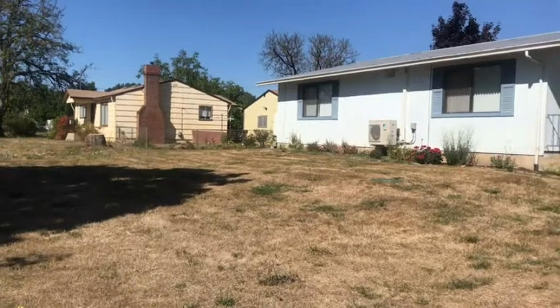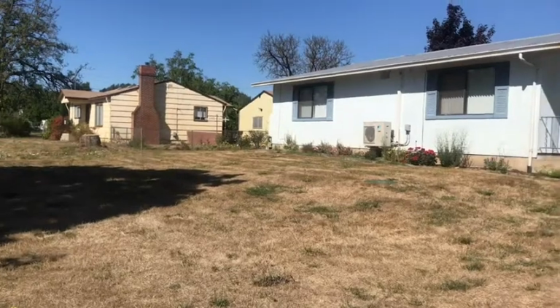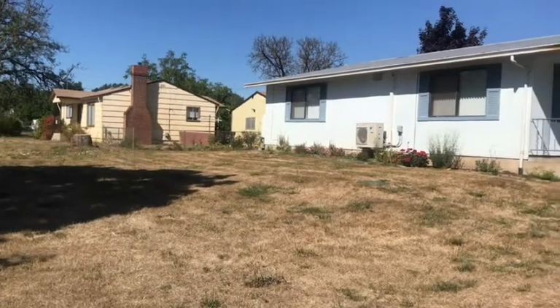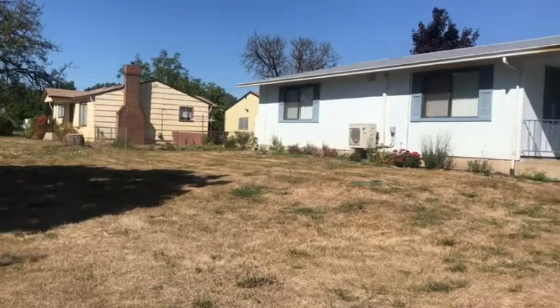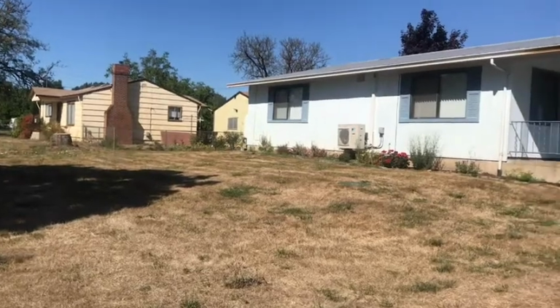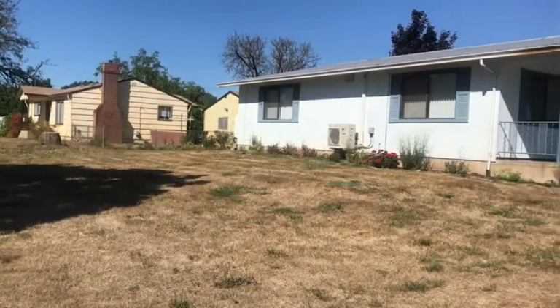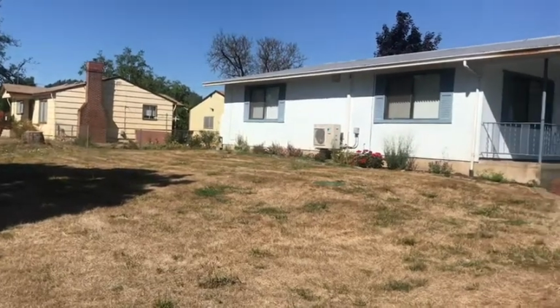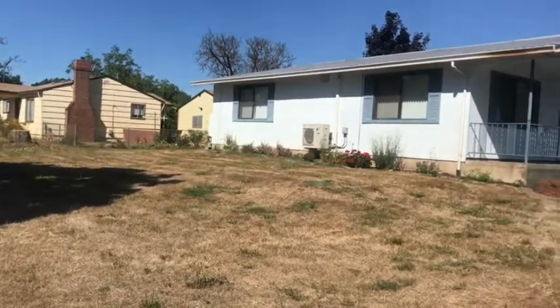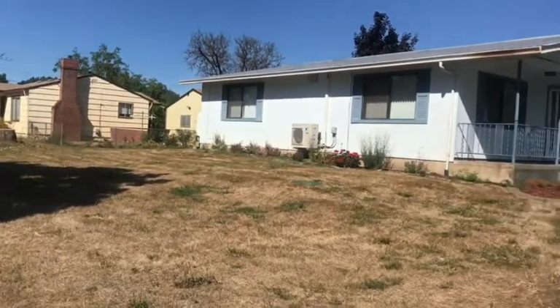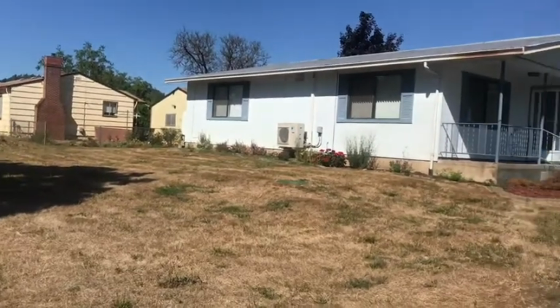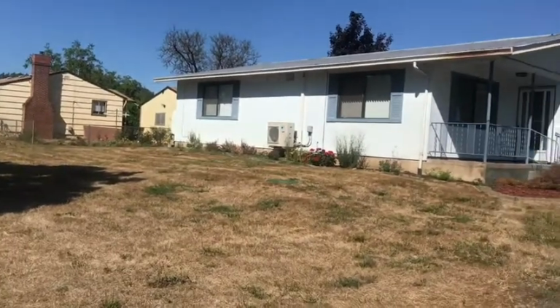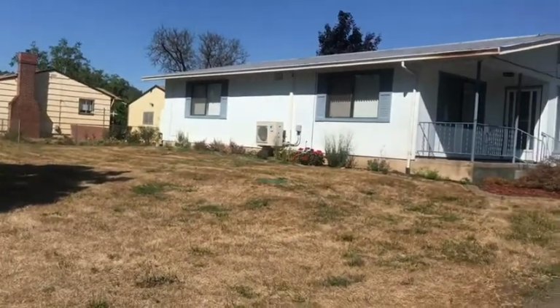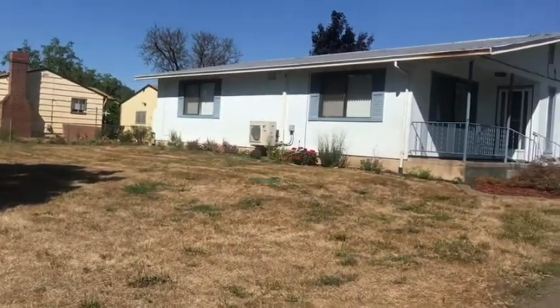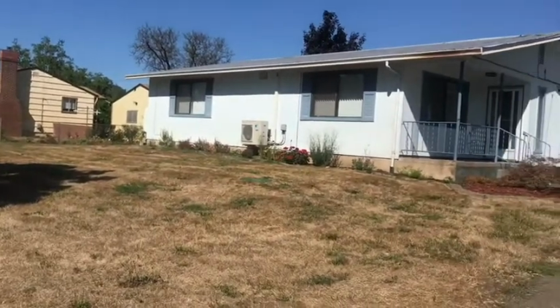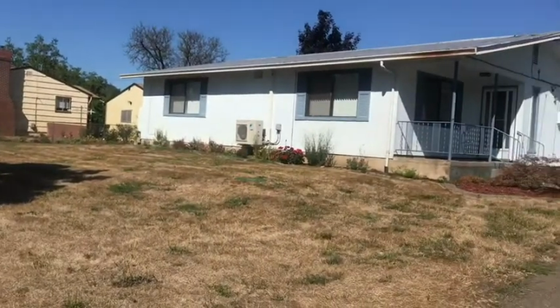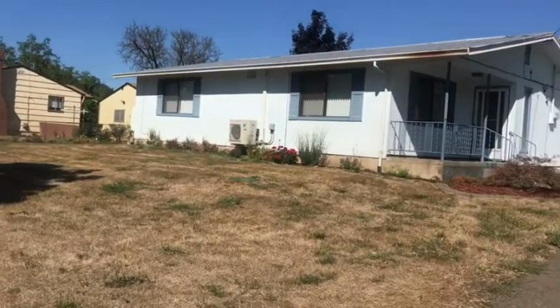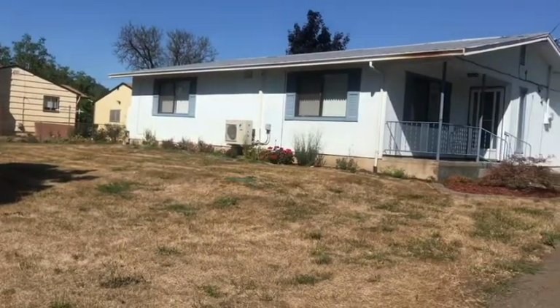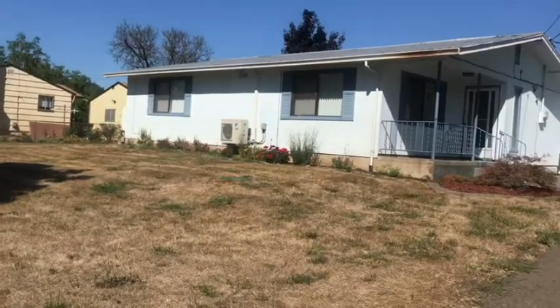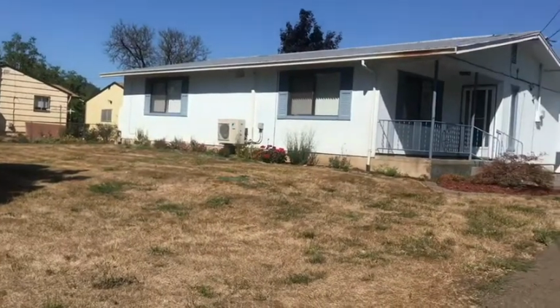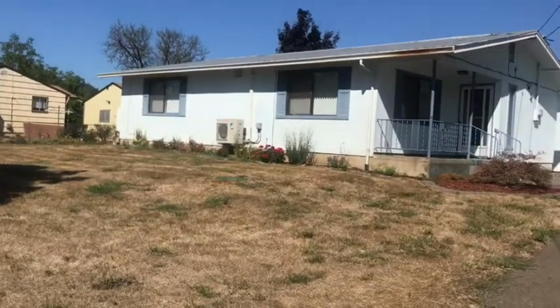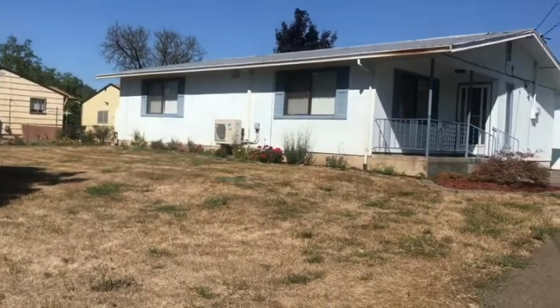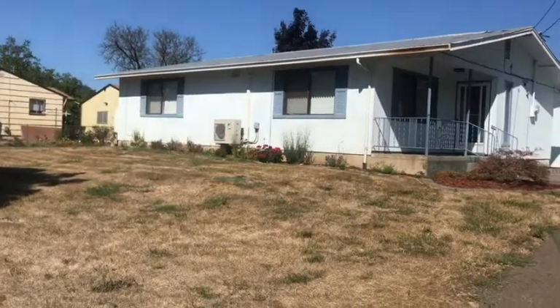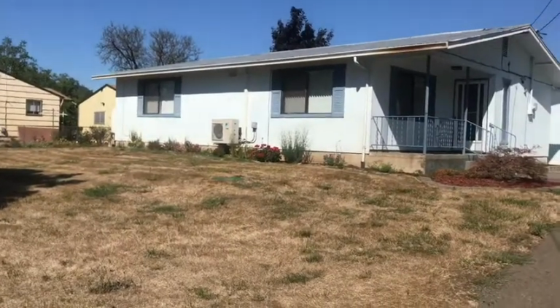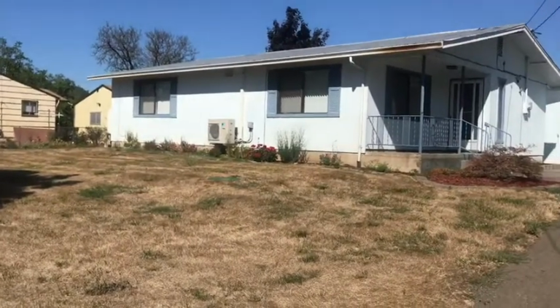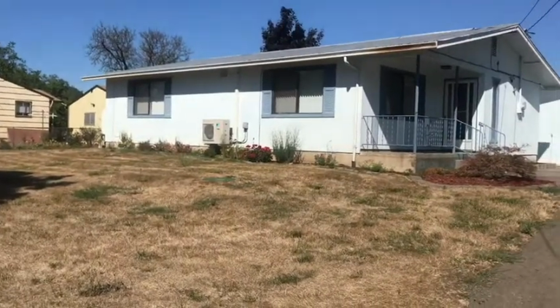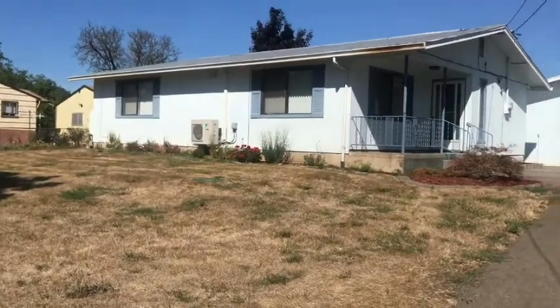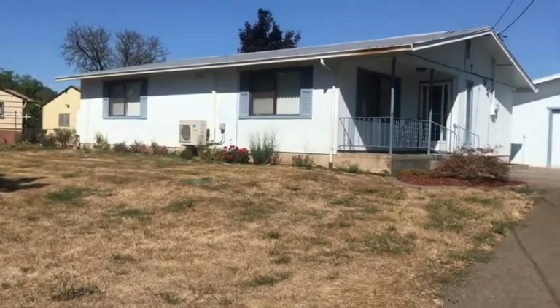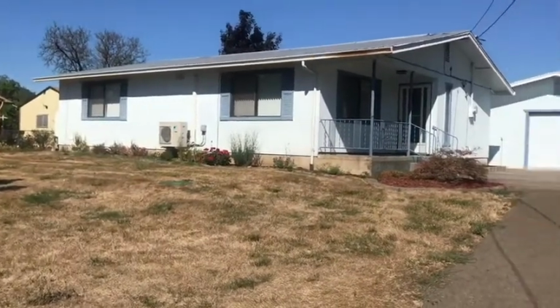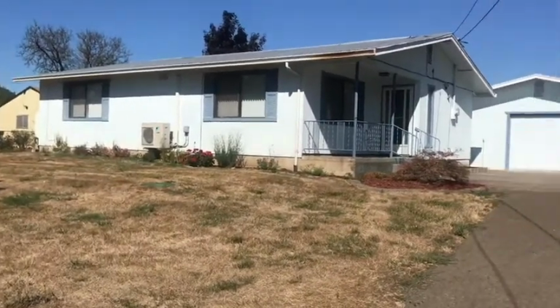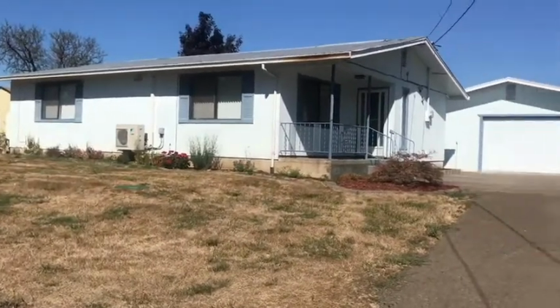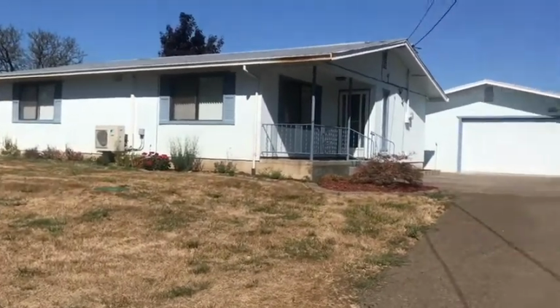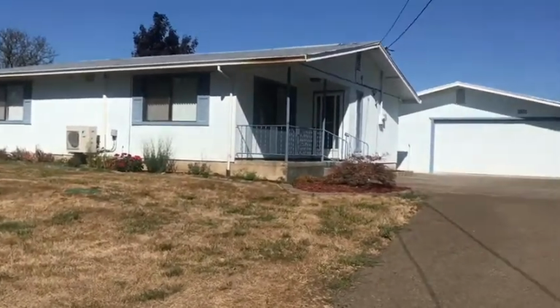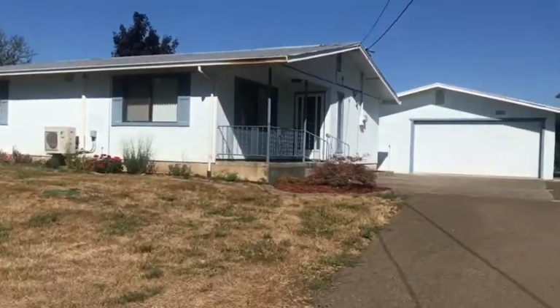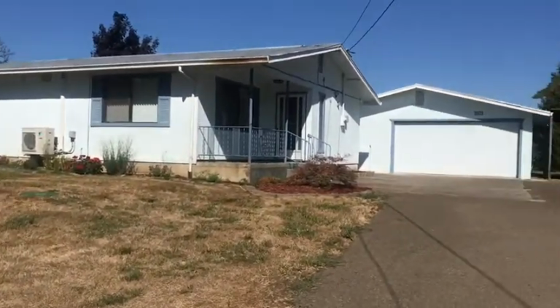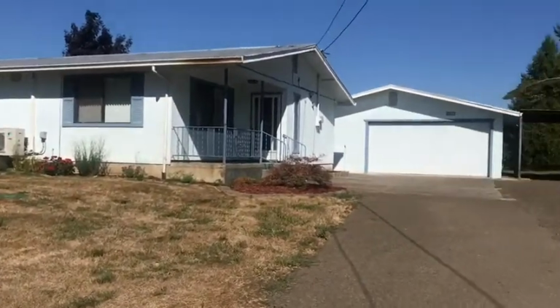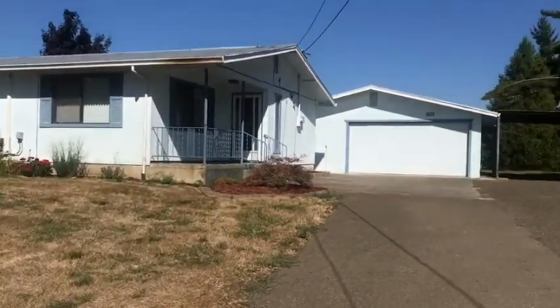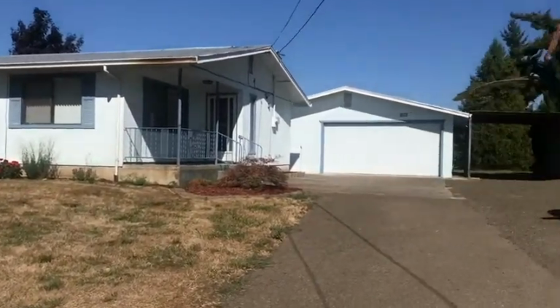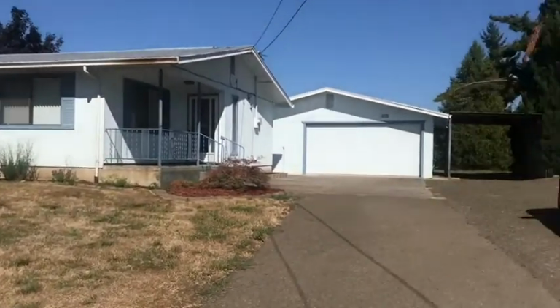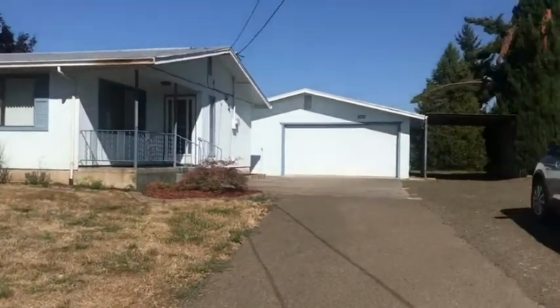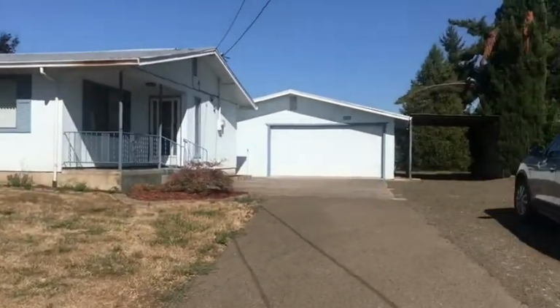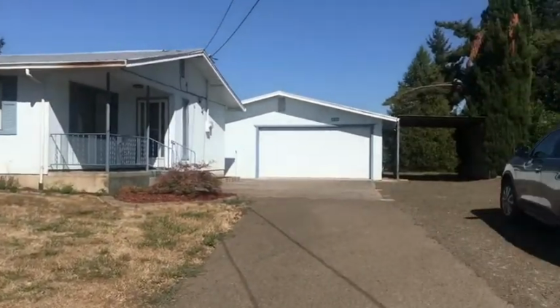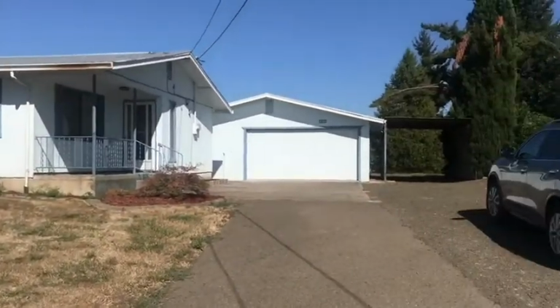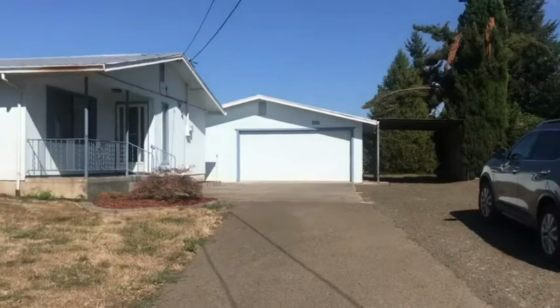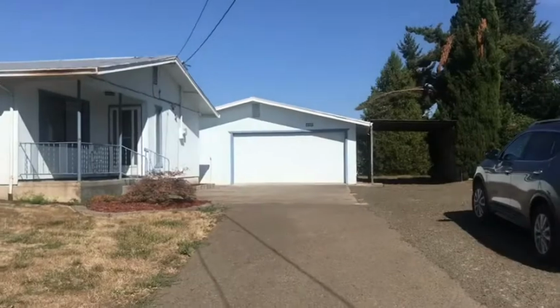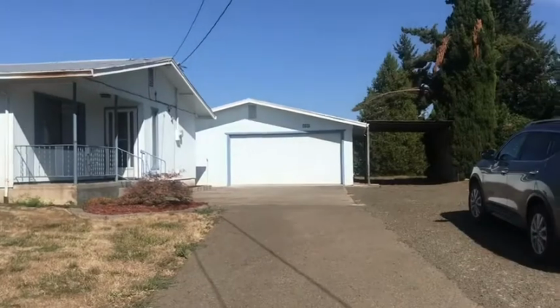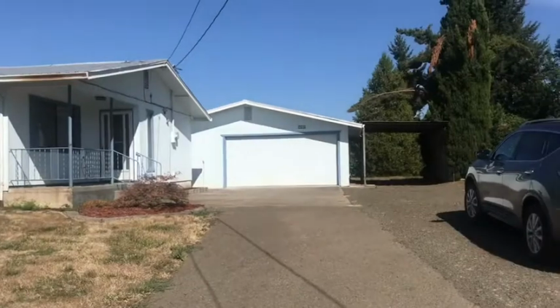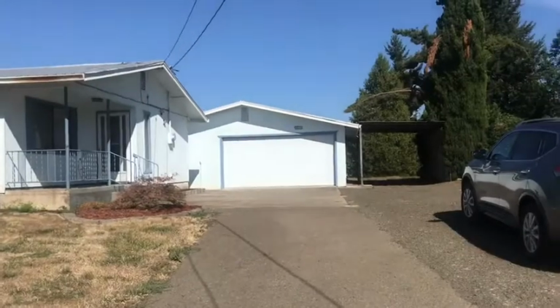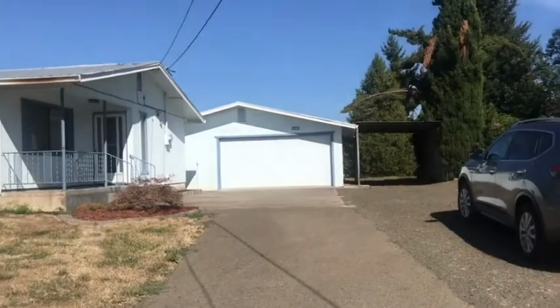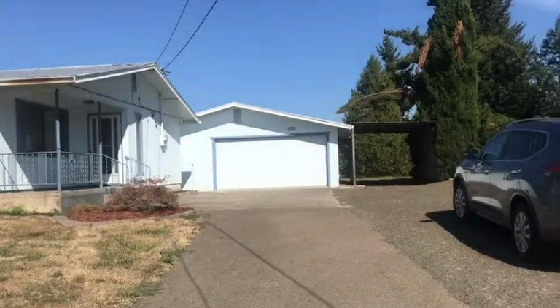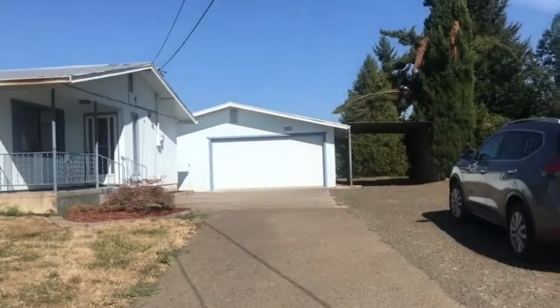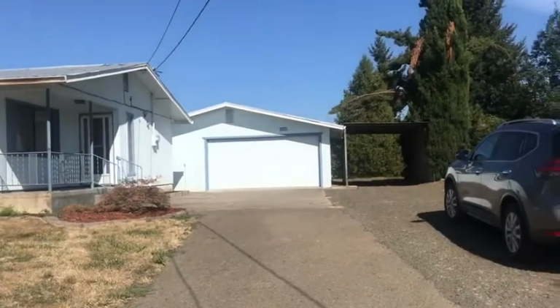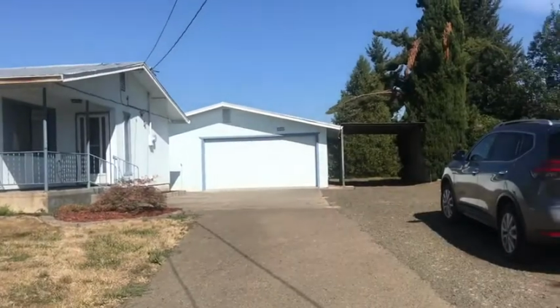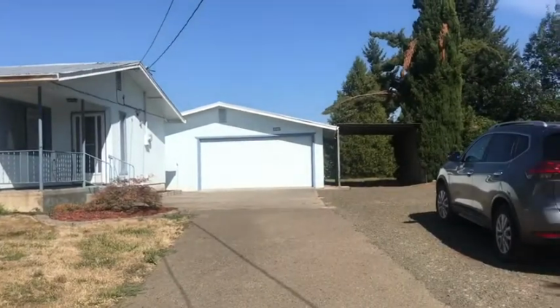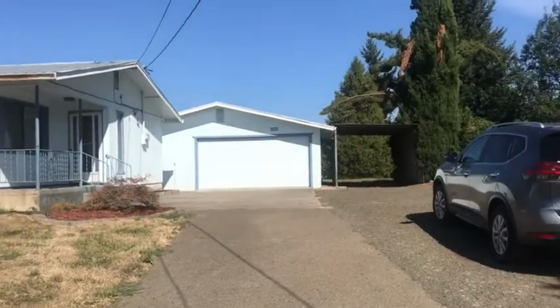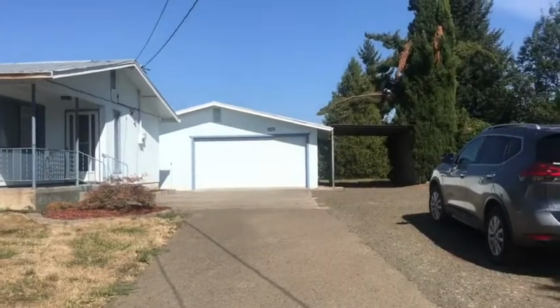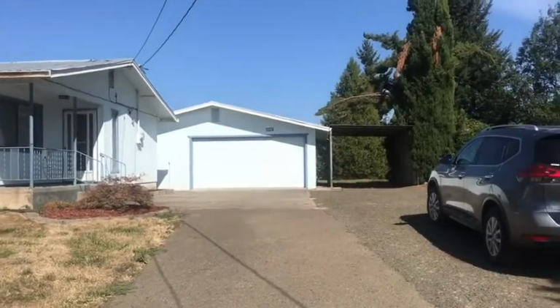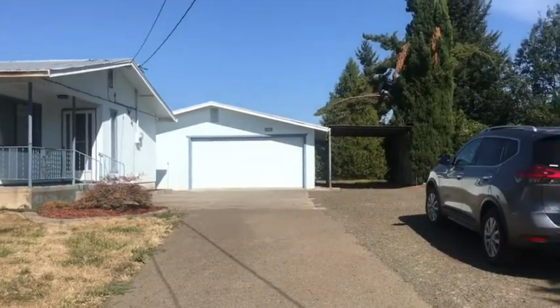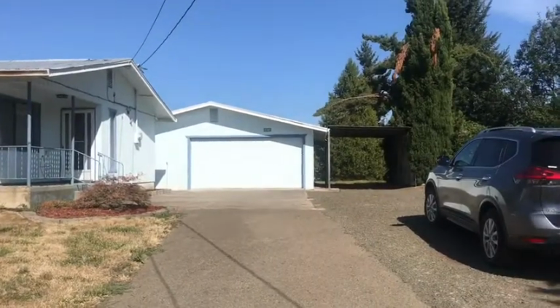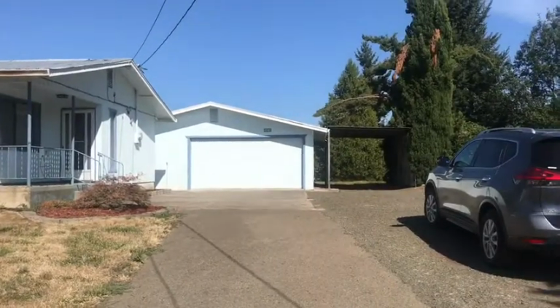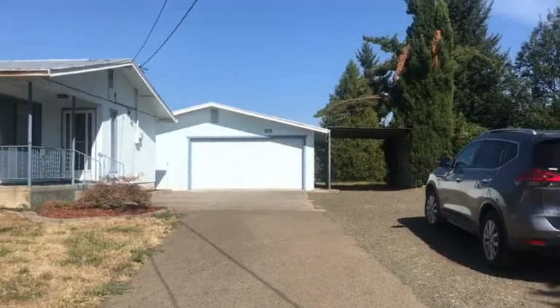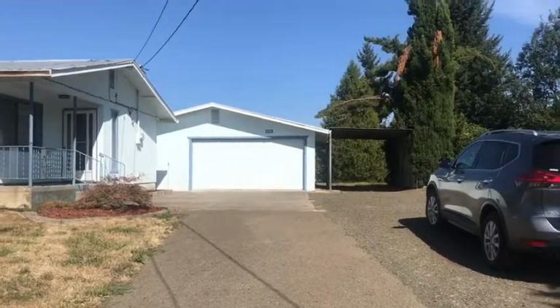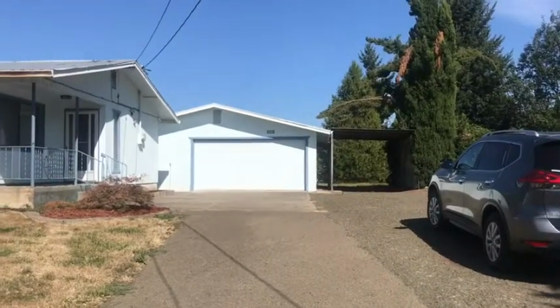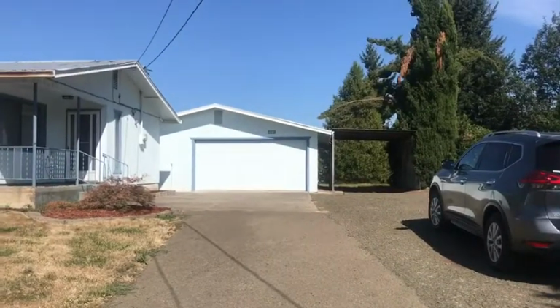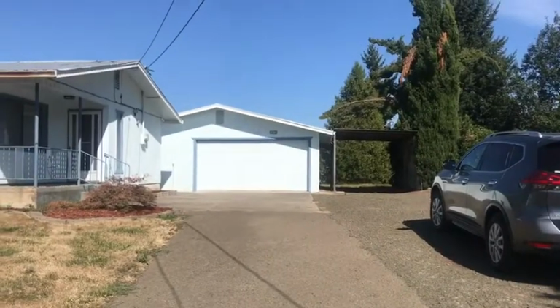Hi, welcome to Pioneer Property Management. Today we're at the property at 1090 Winston Section Road.